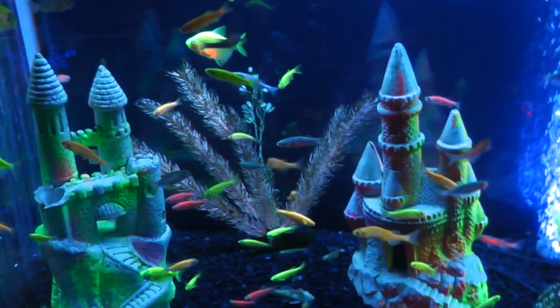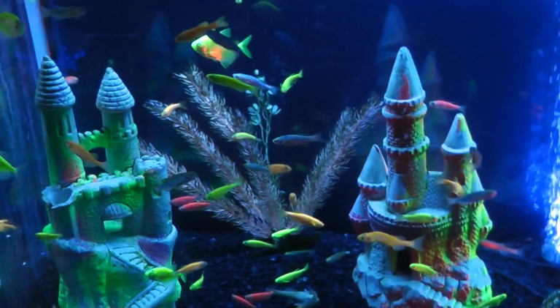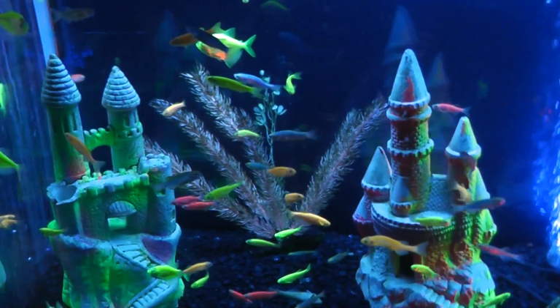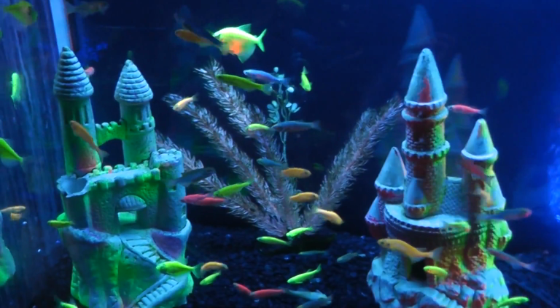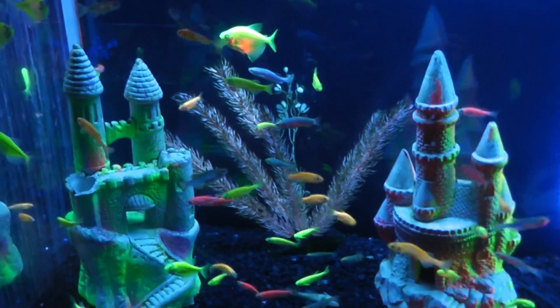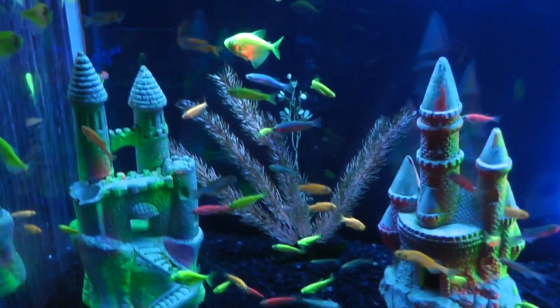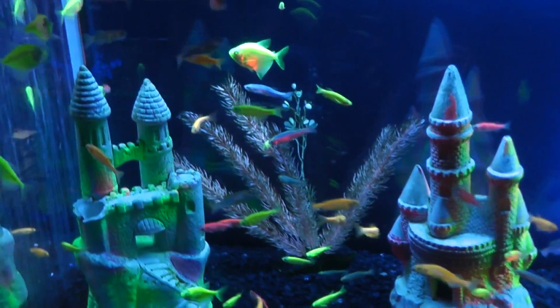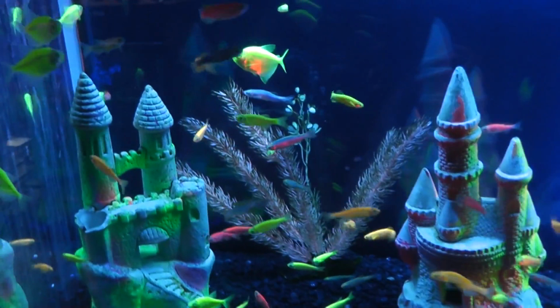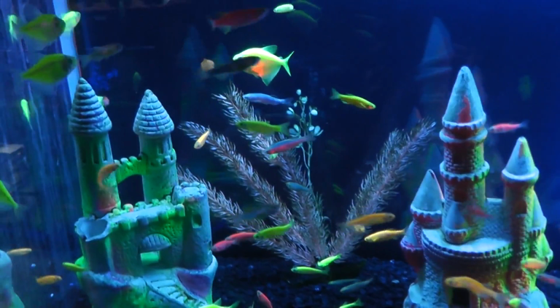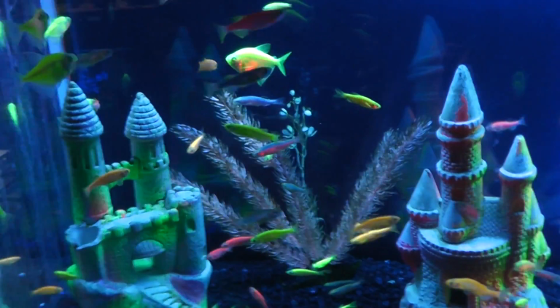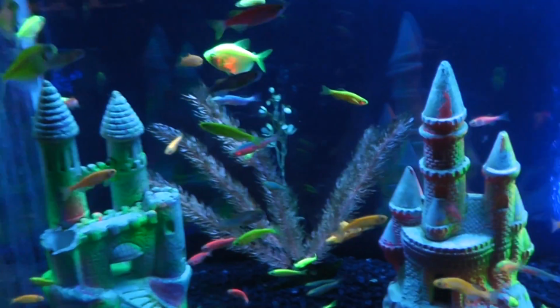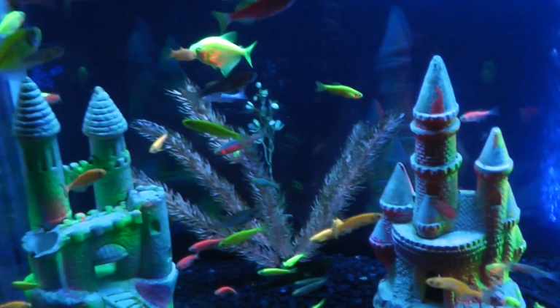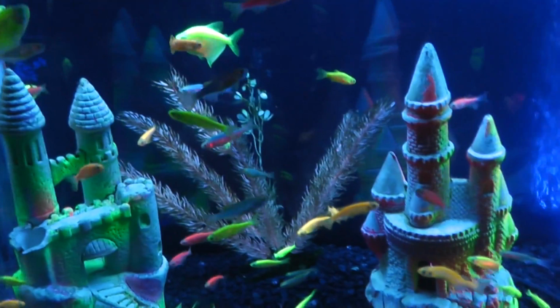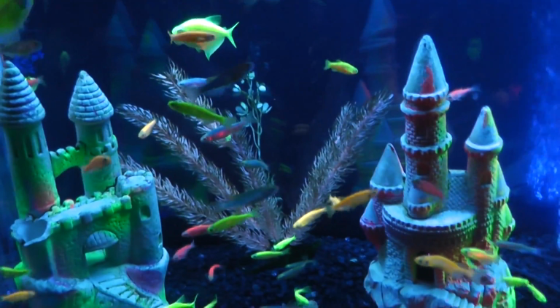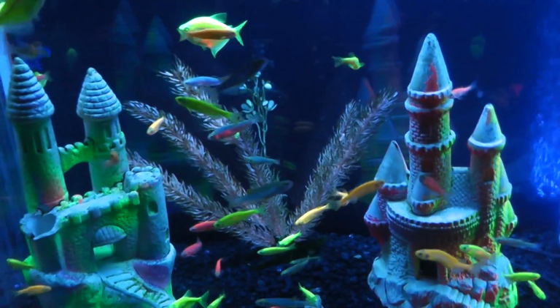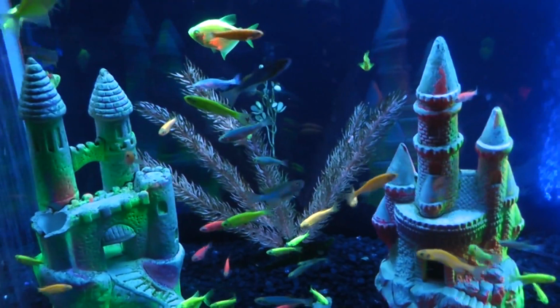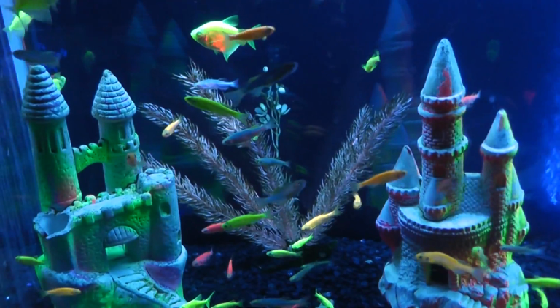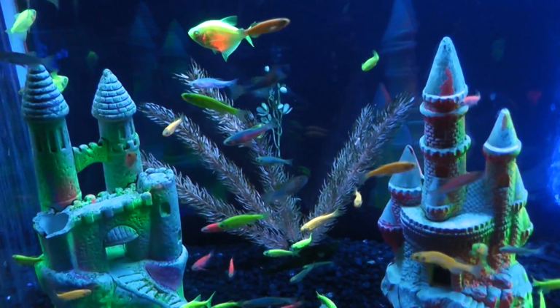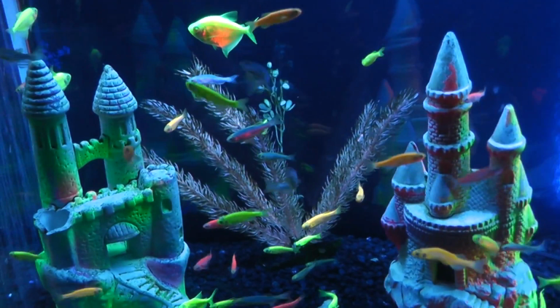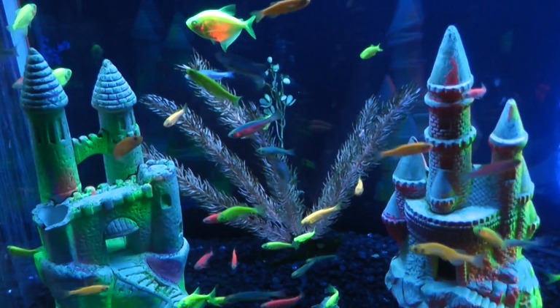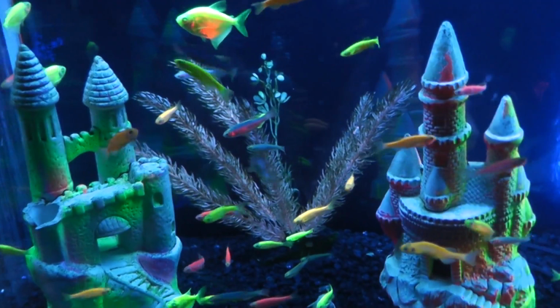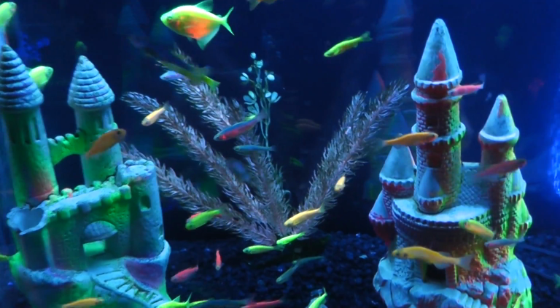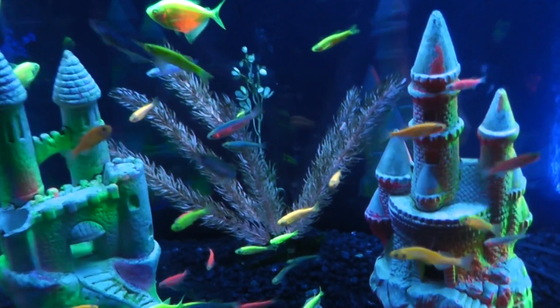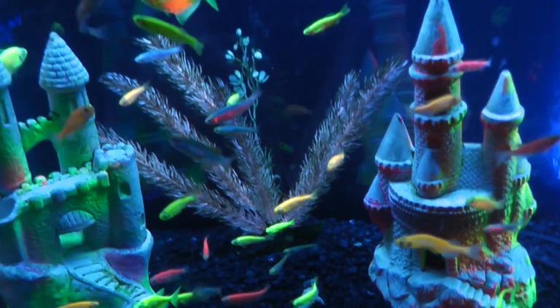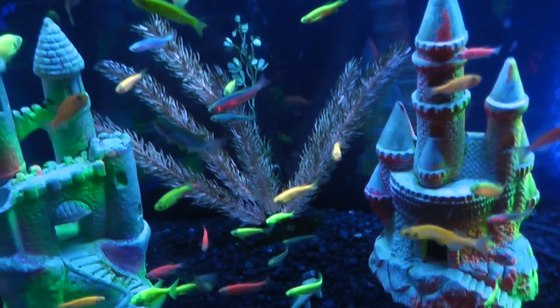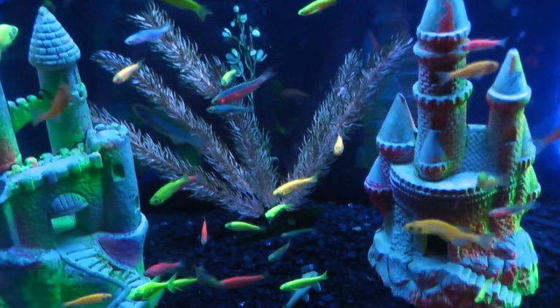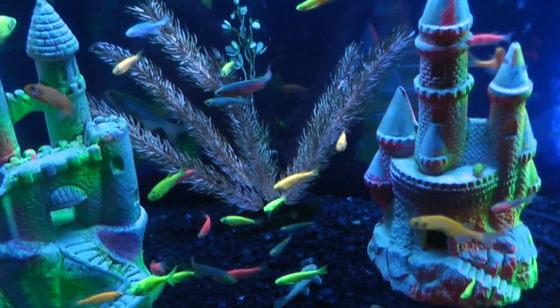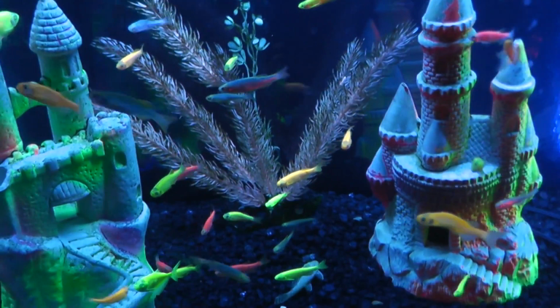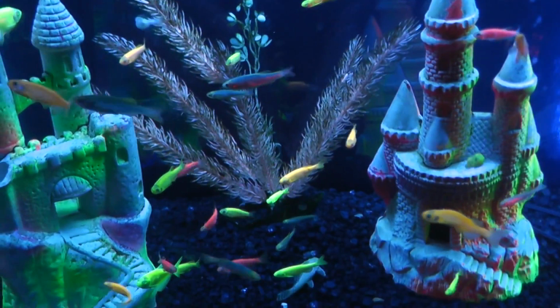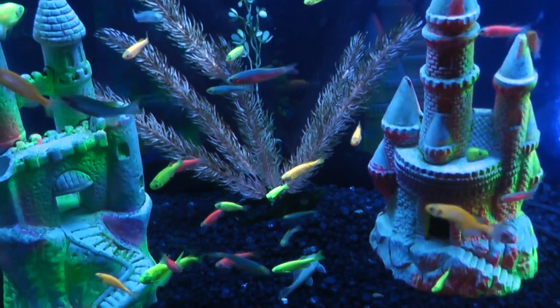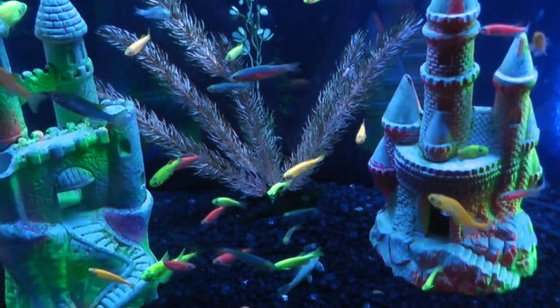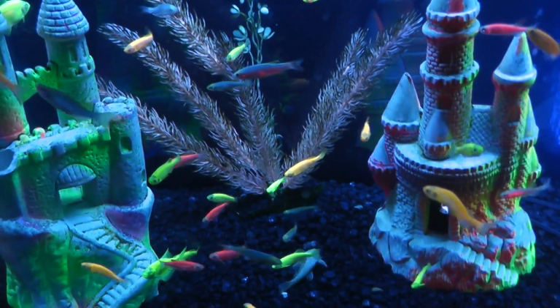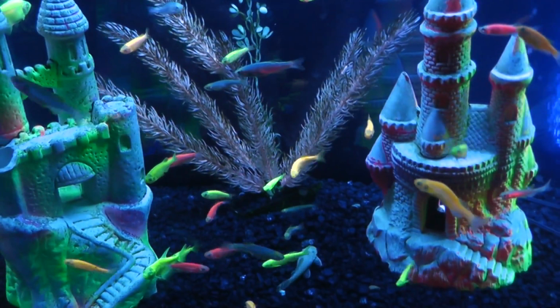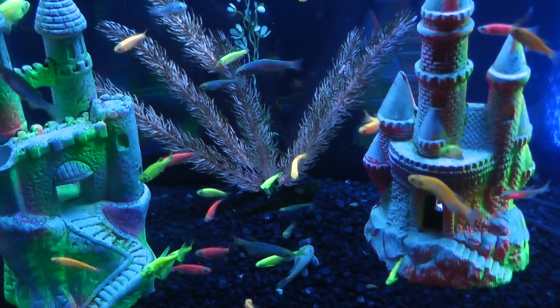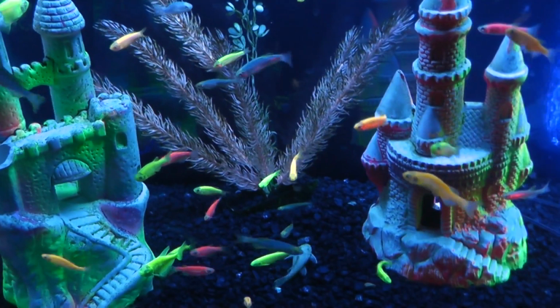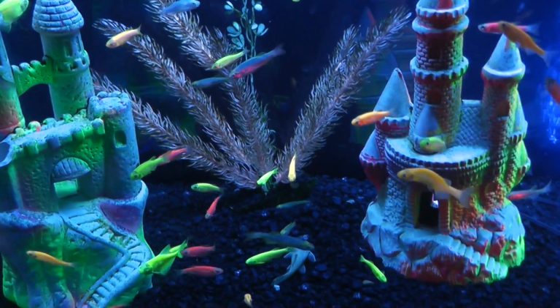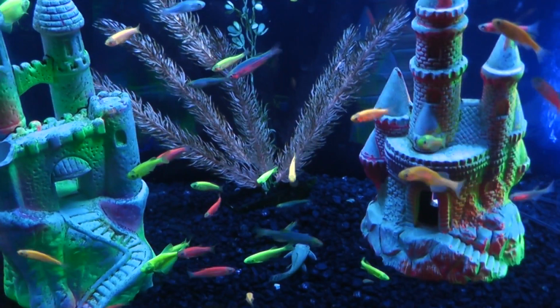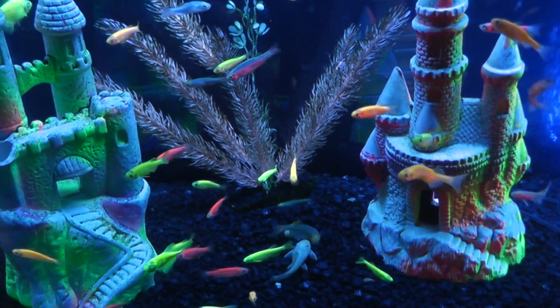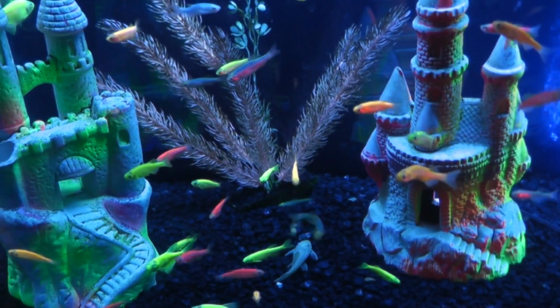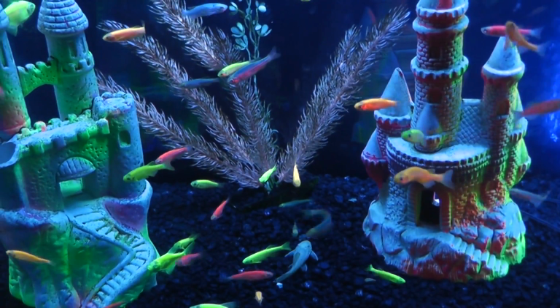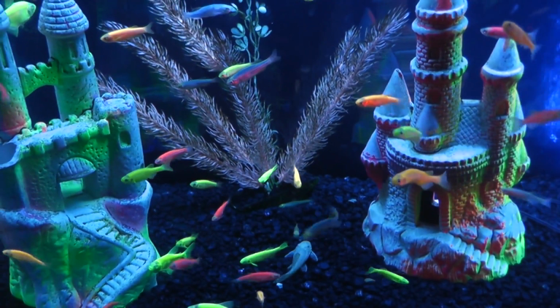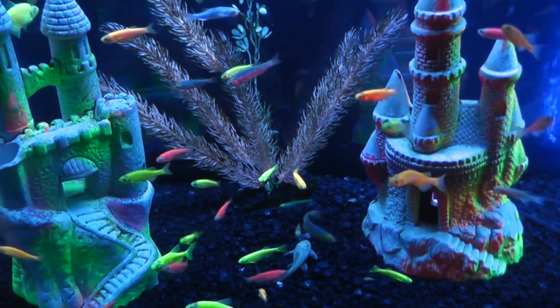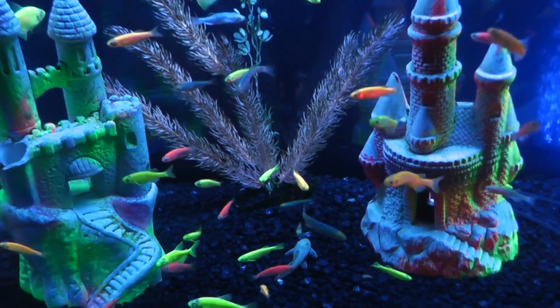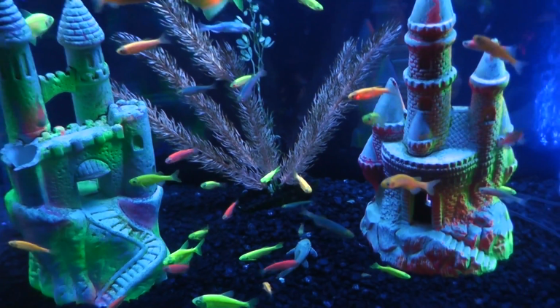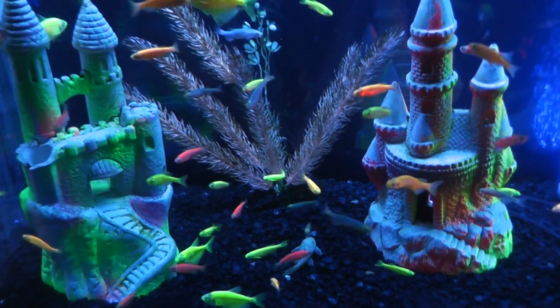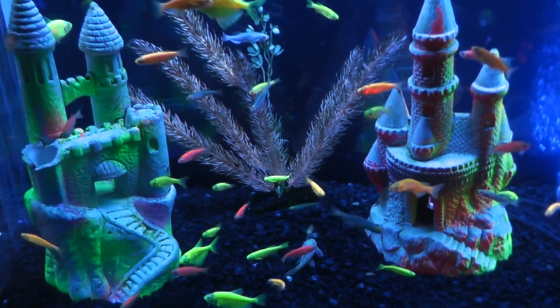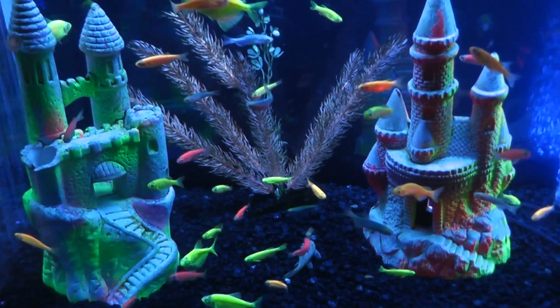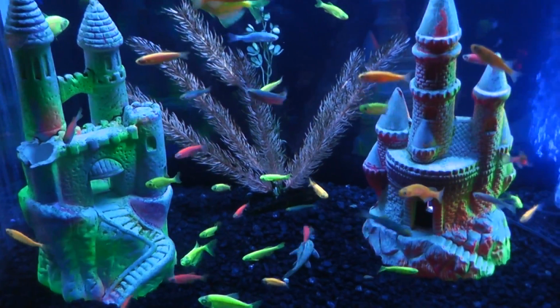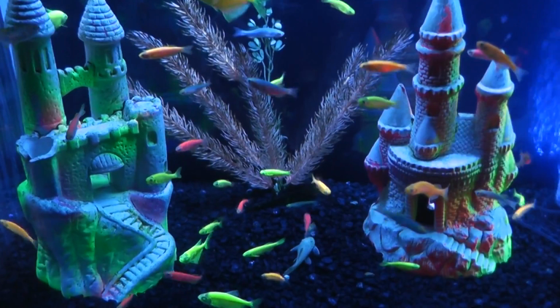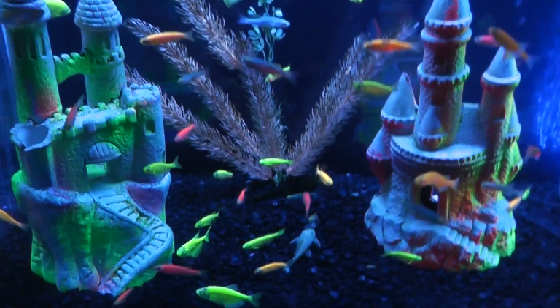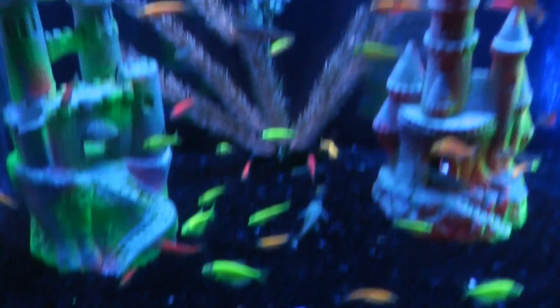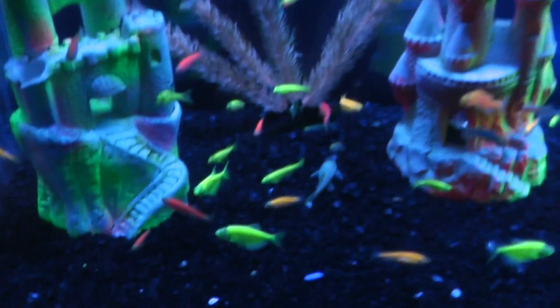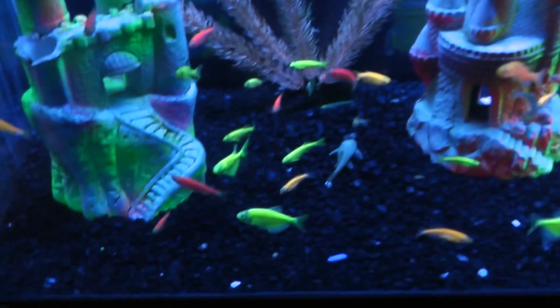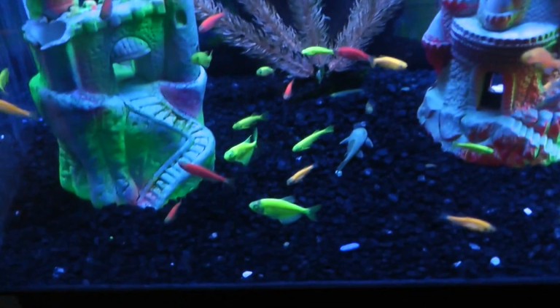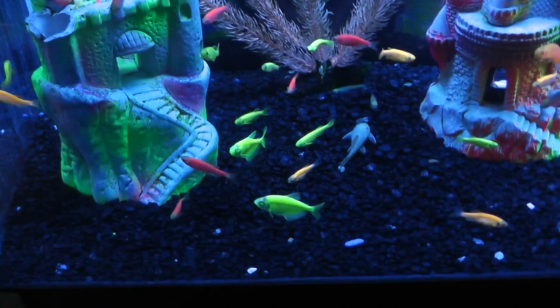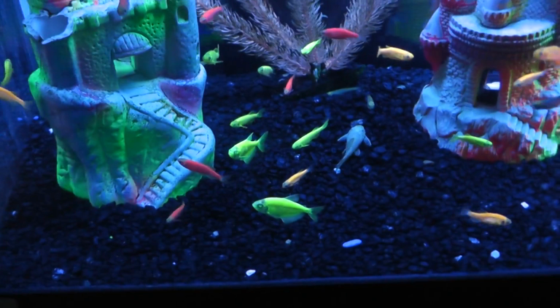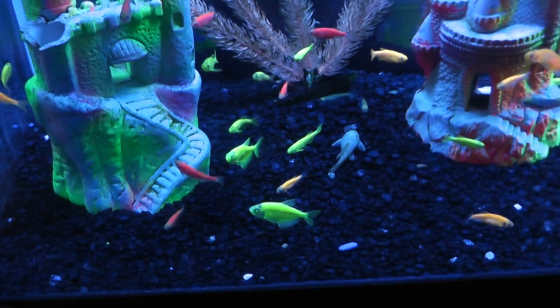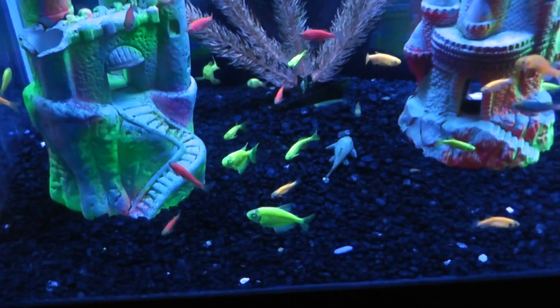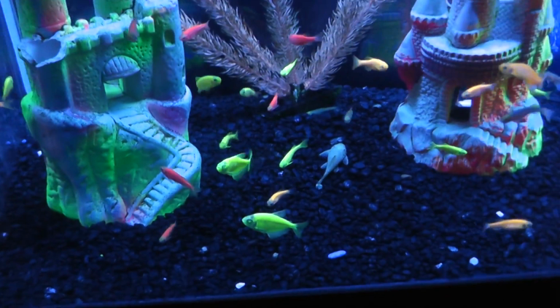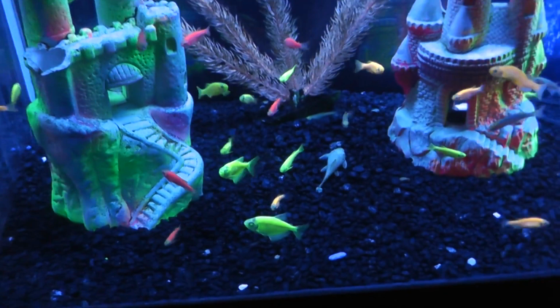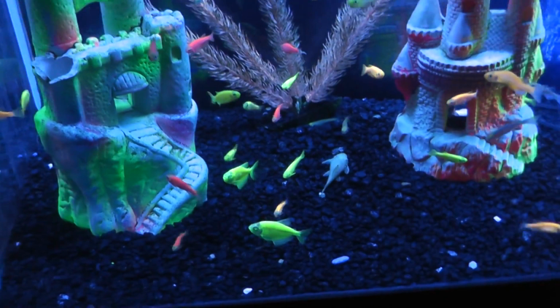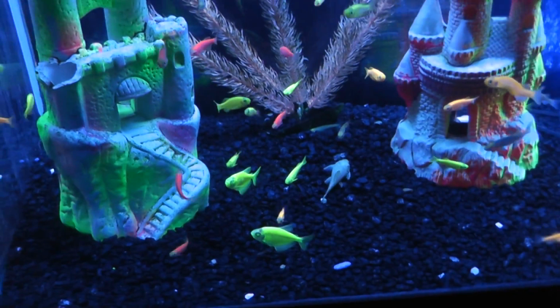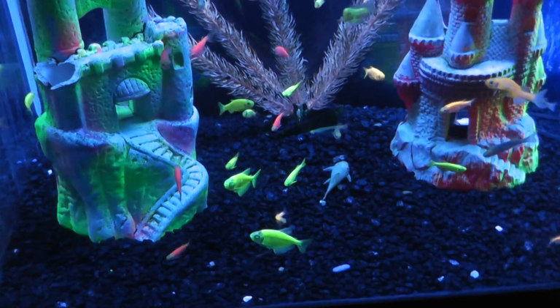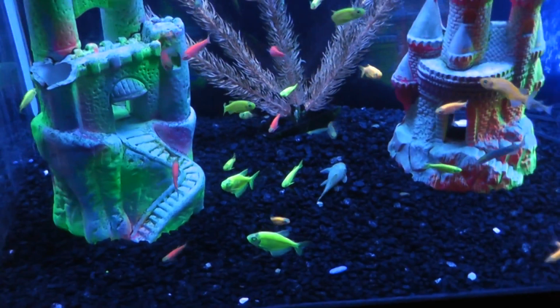All right, here we are at Absolutely Fish. All right, the goldfish.